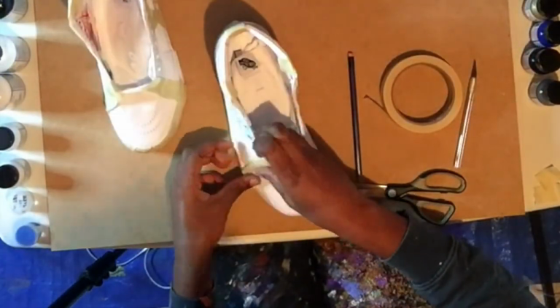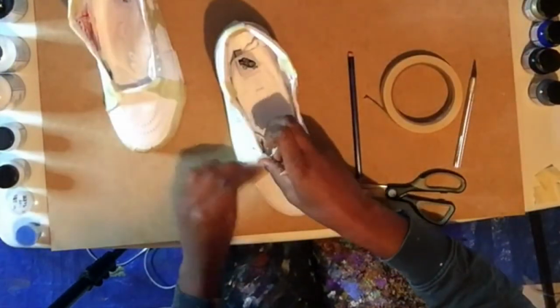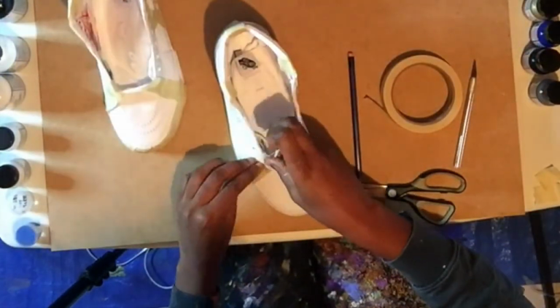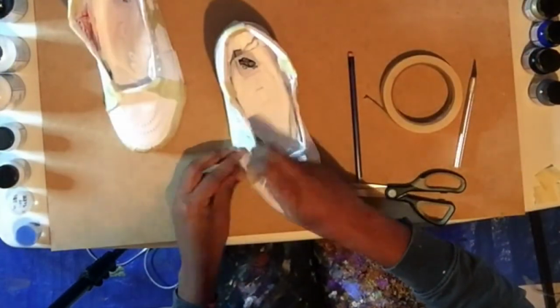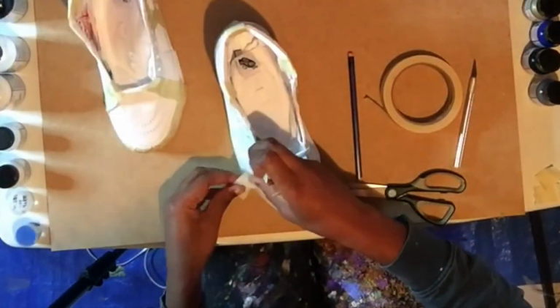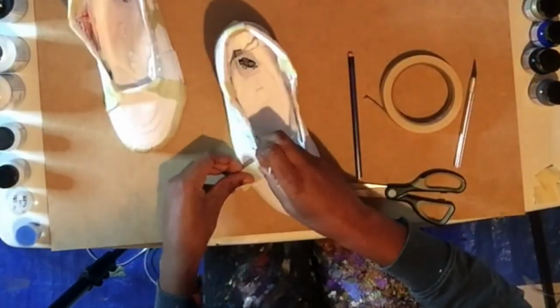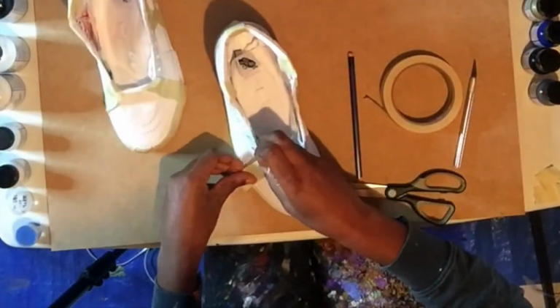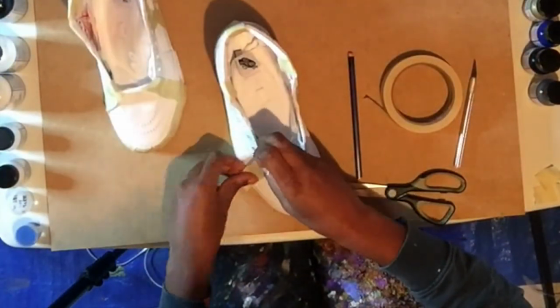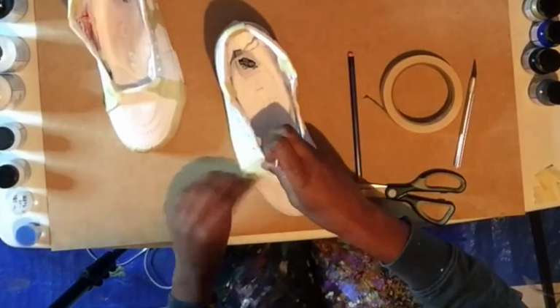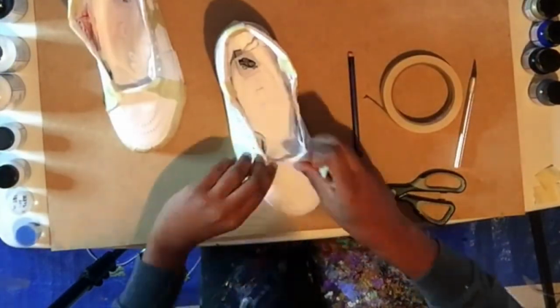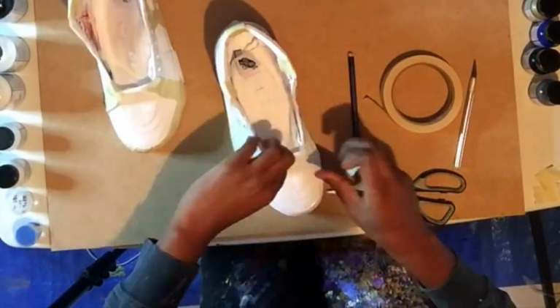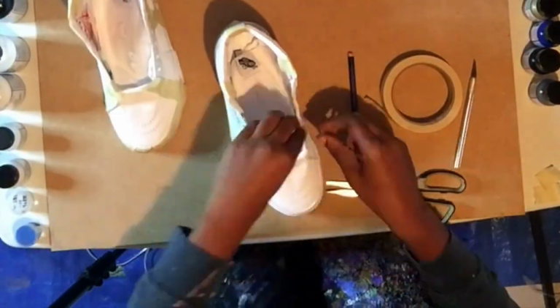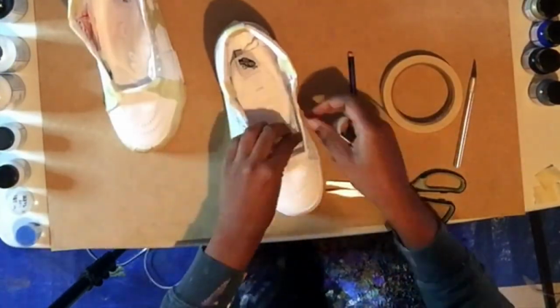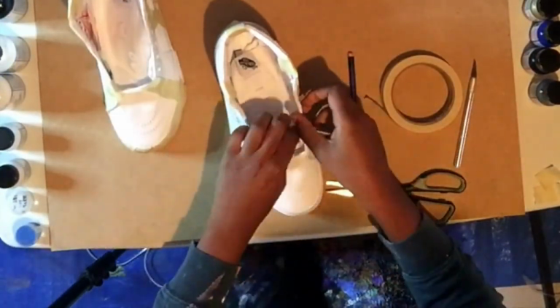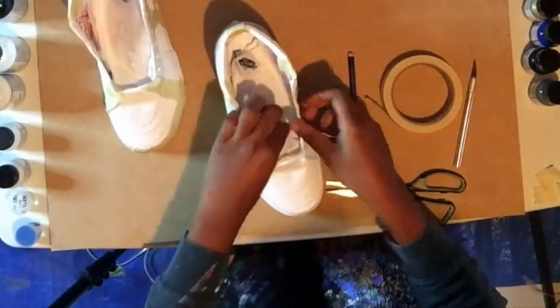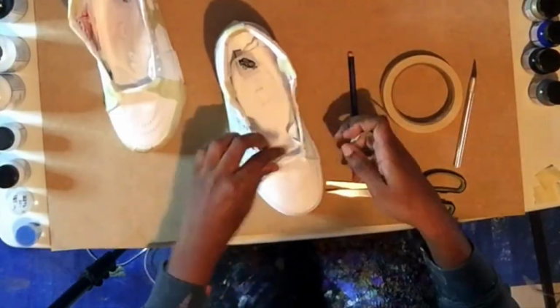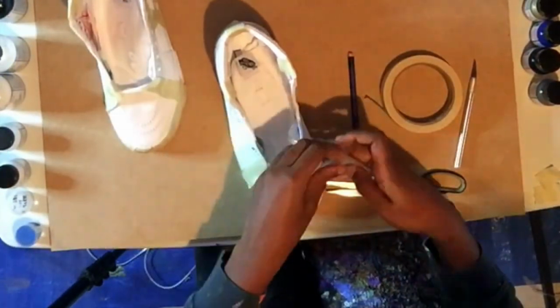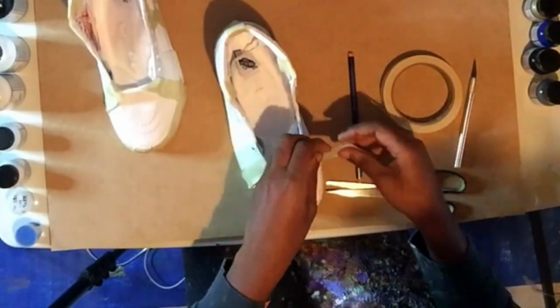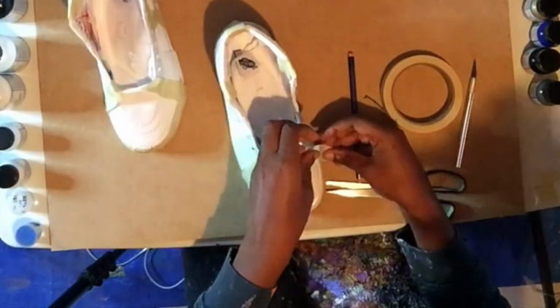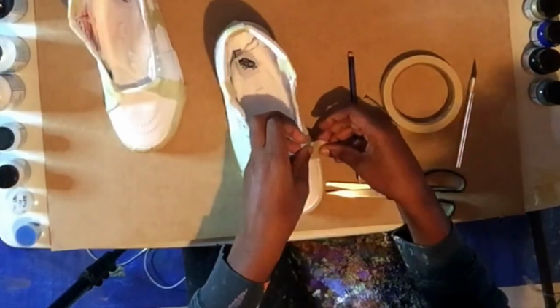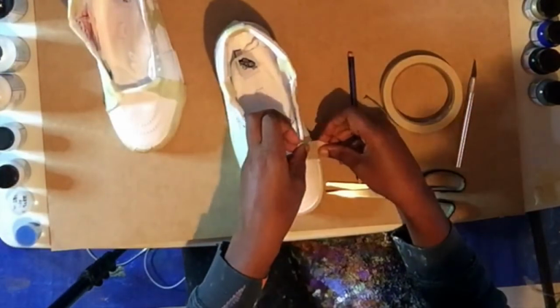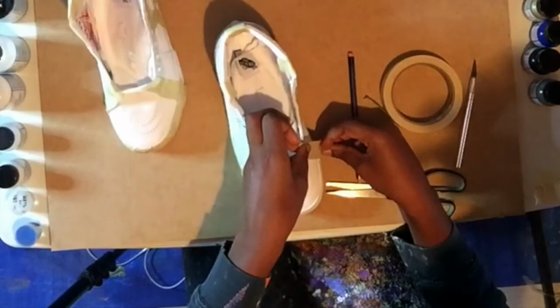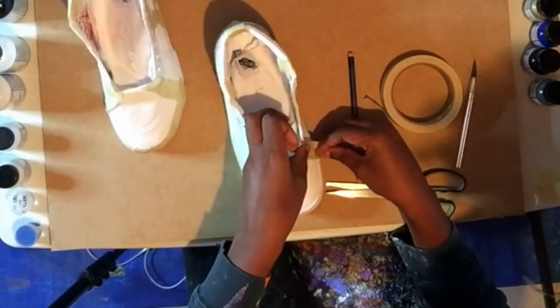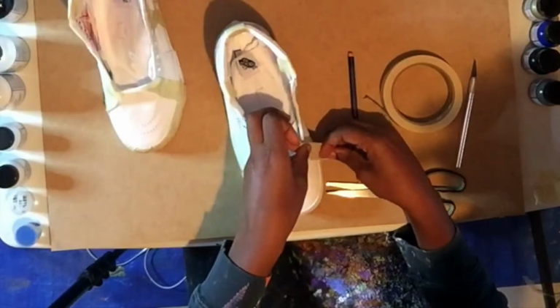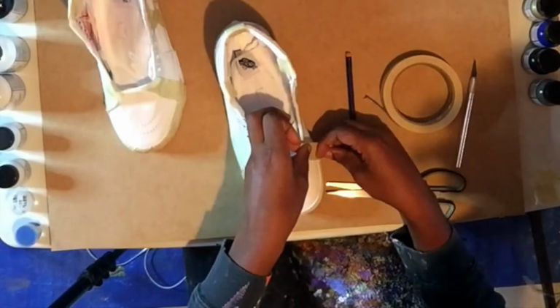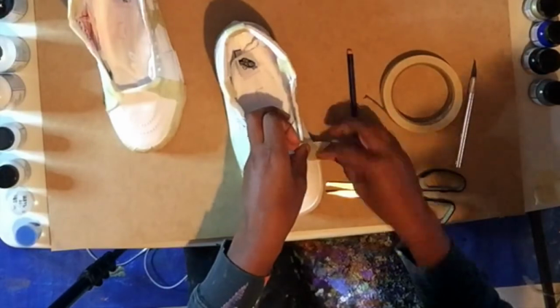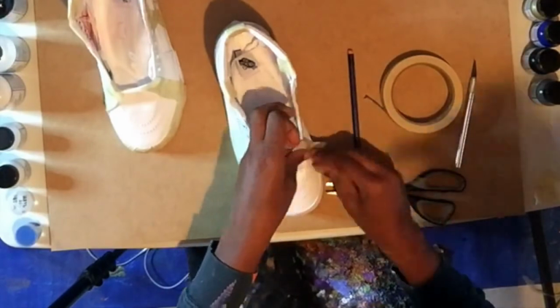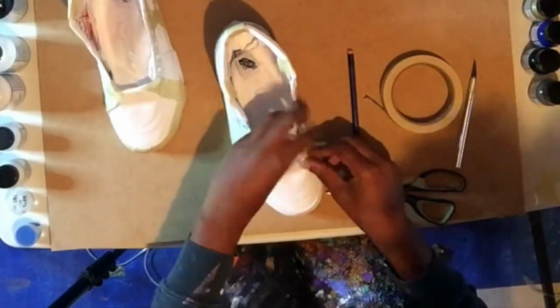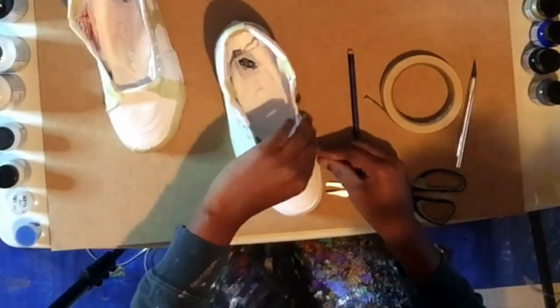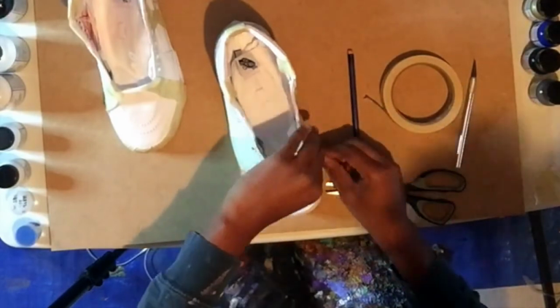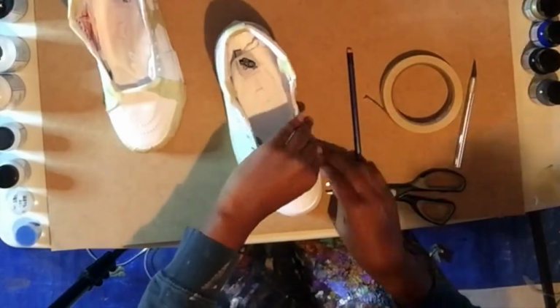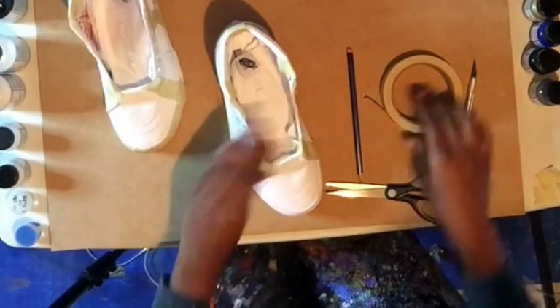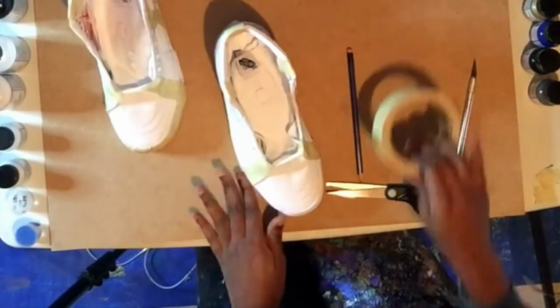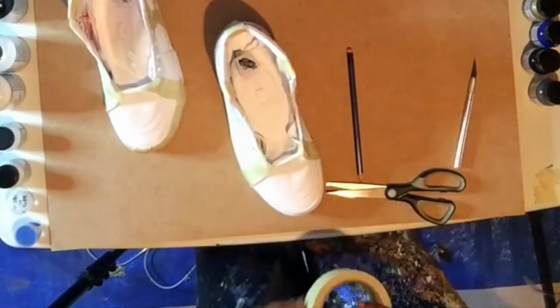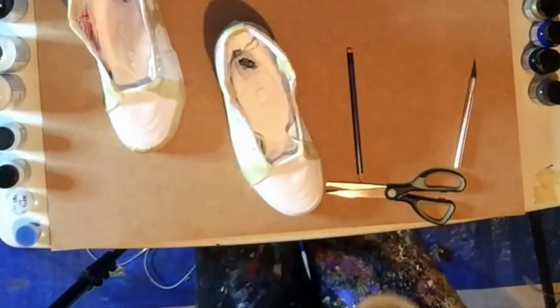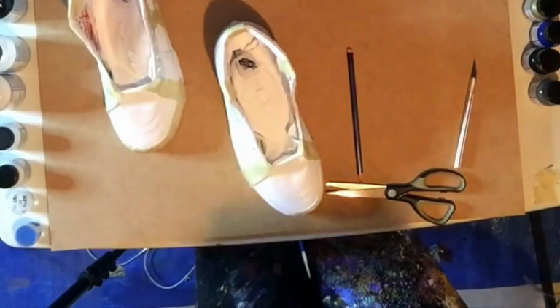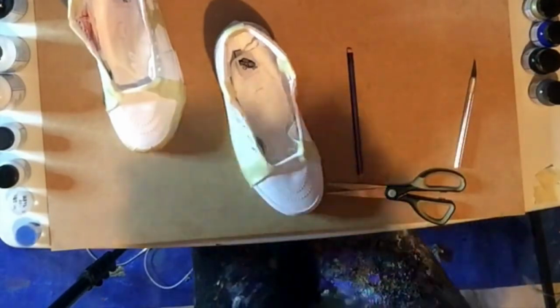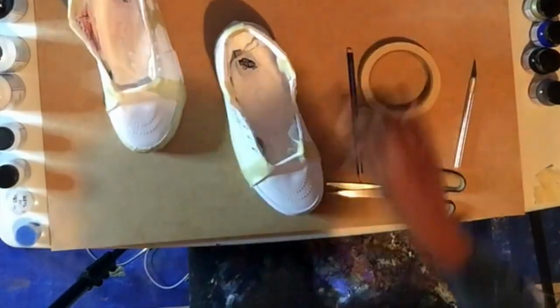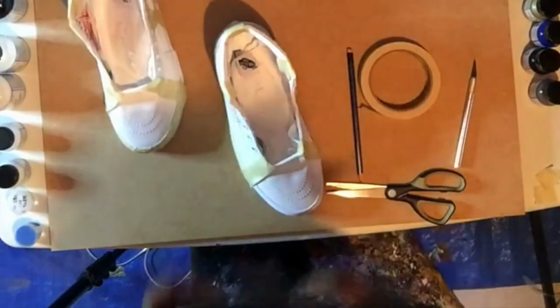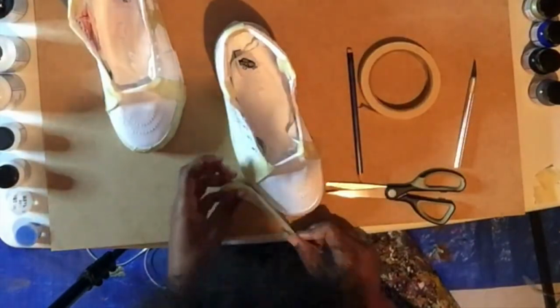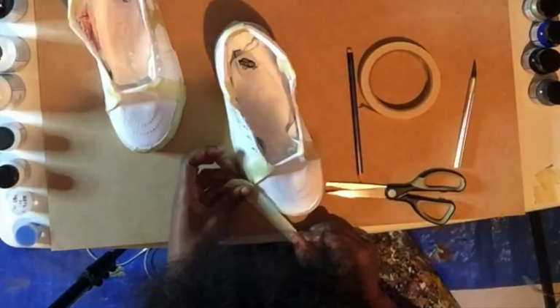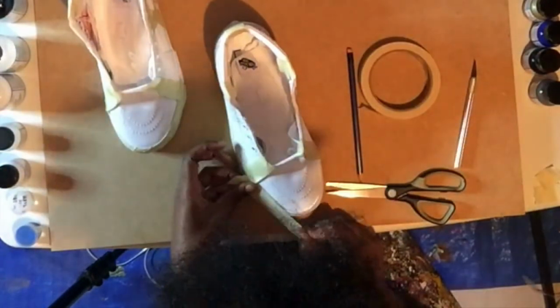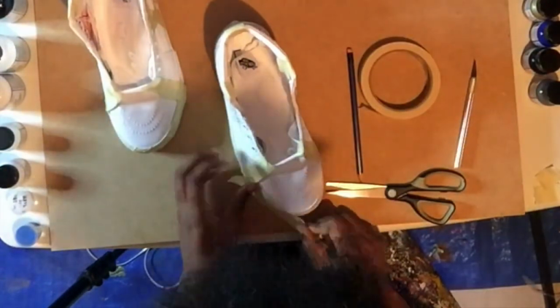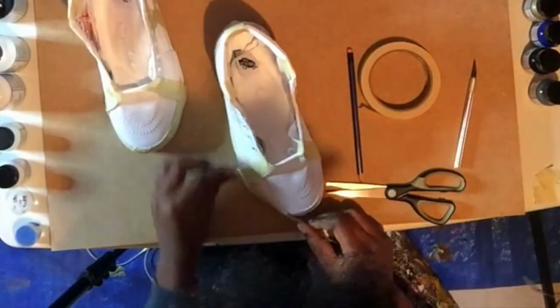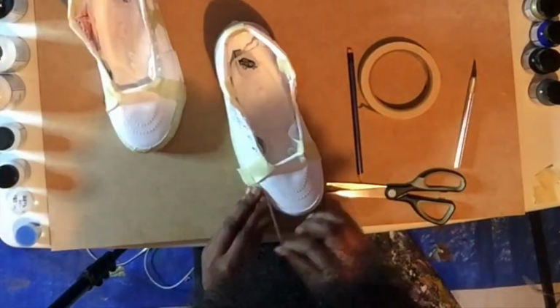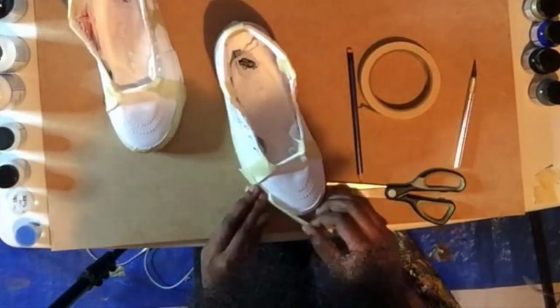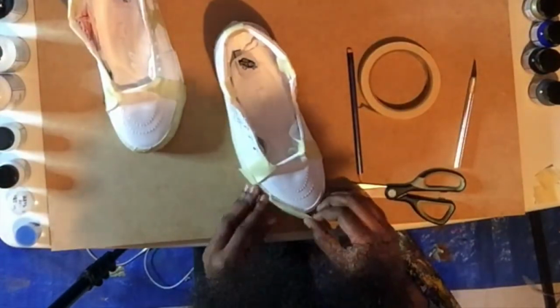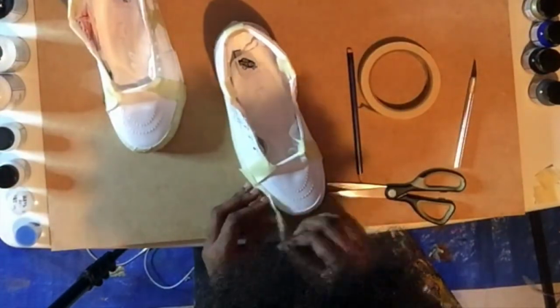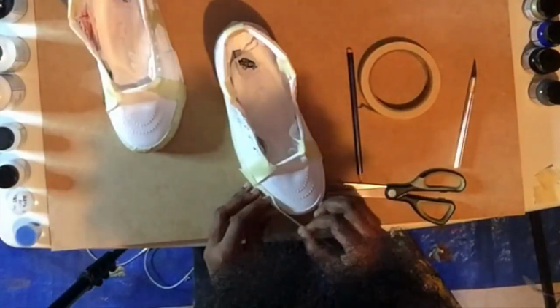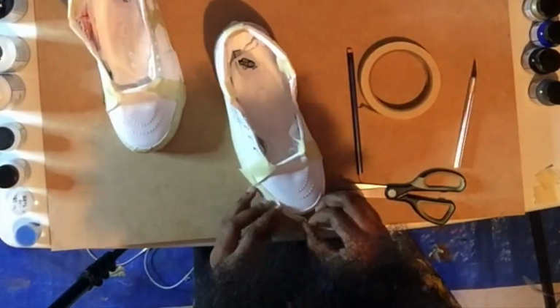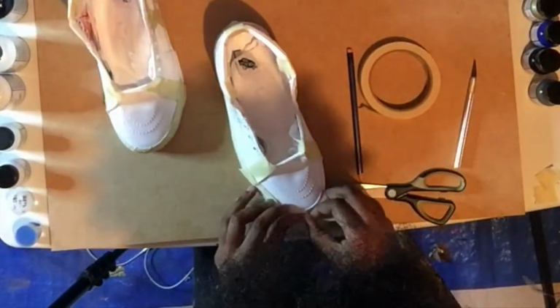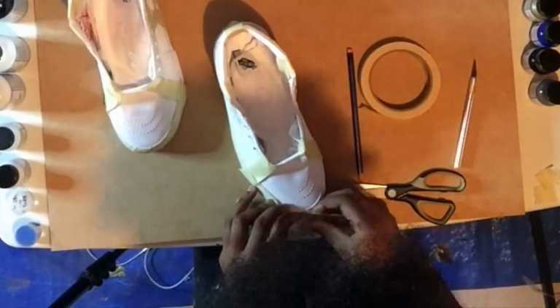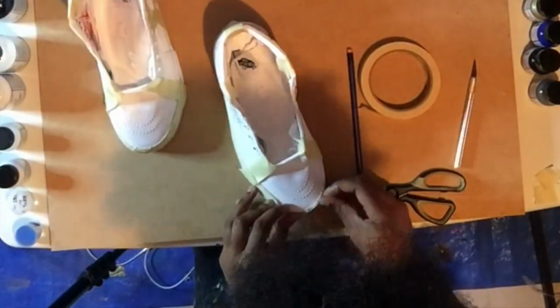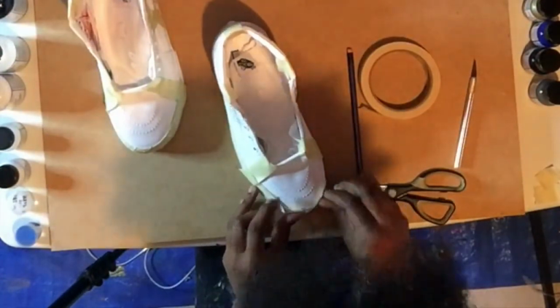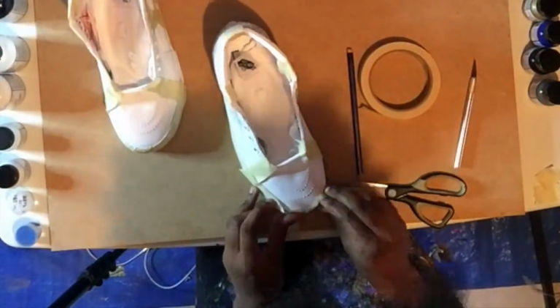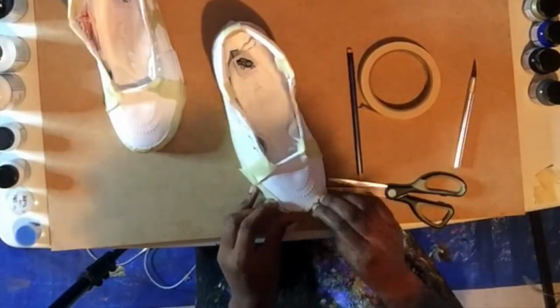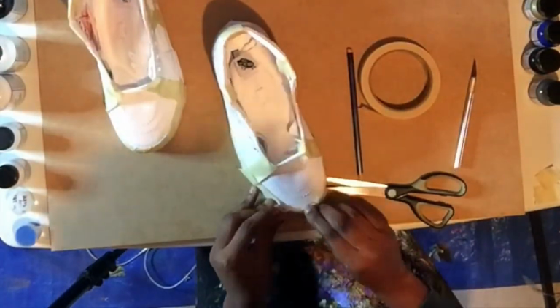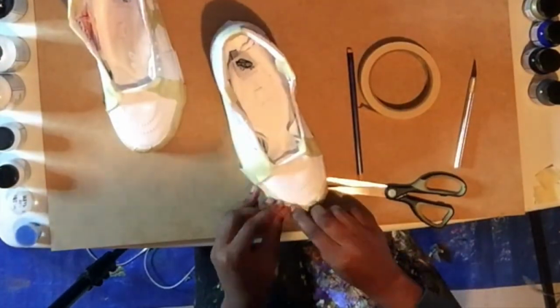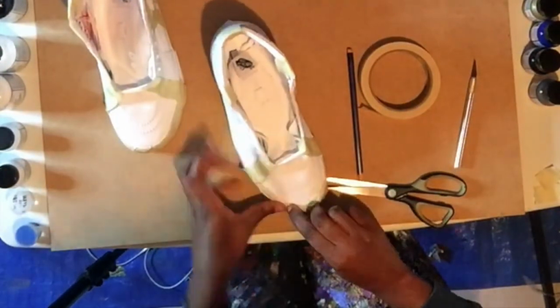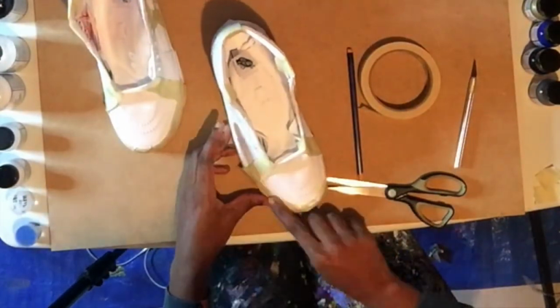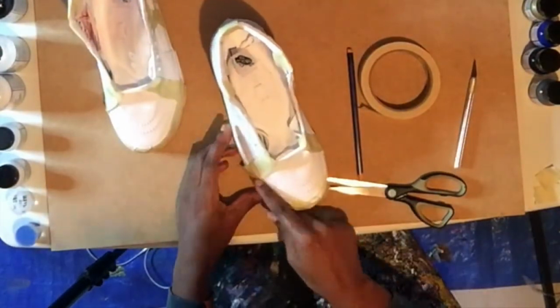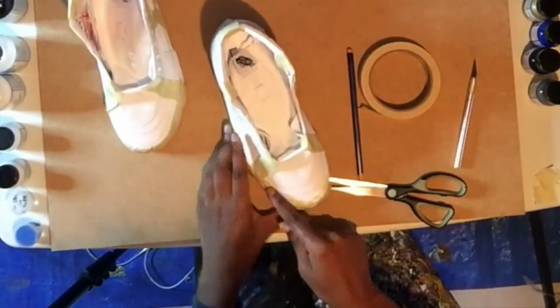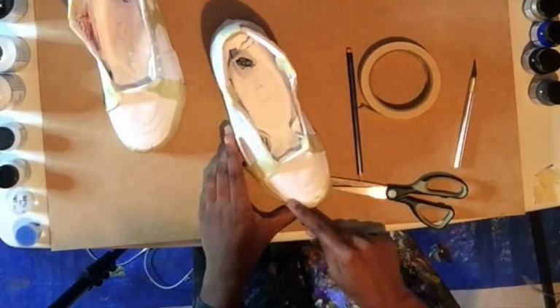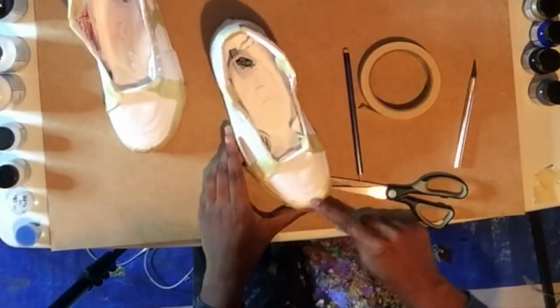Lastly, I was going to be painting some of the front panel, so I just taped off the sole and sides here as well just to be safe.